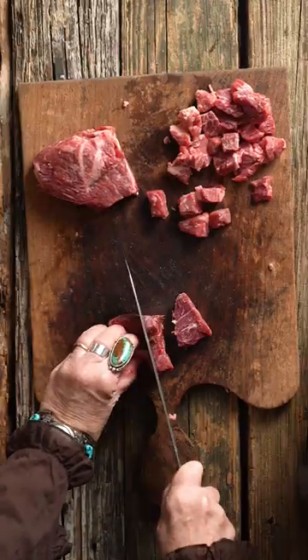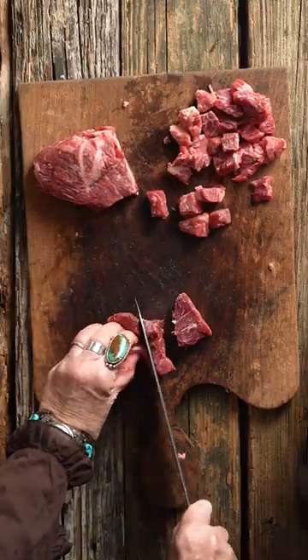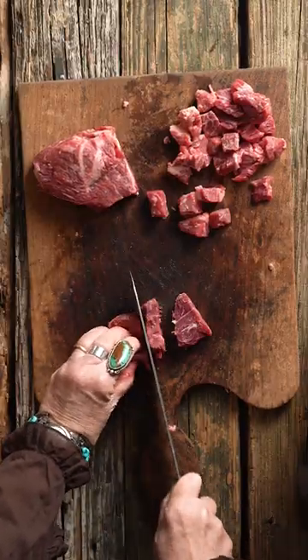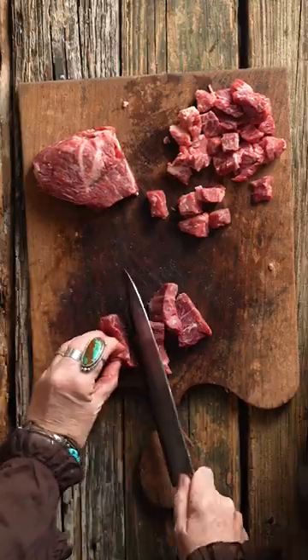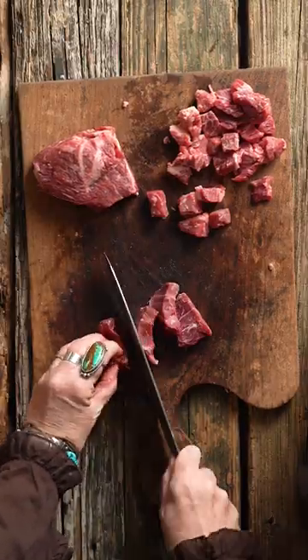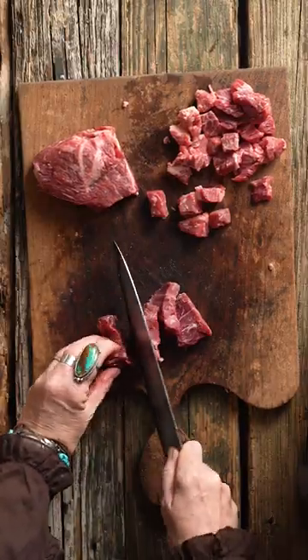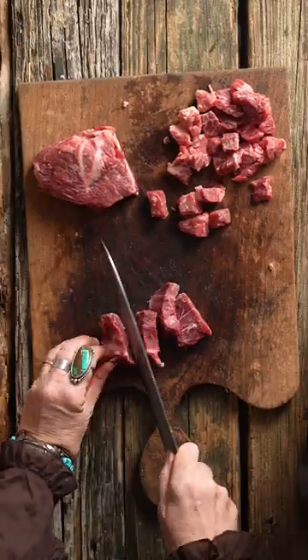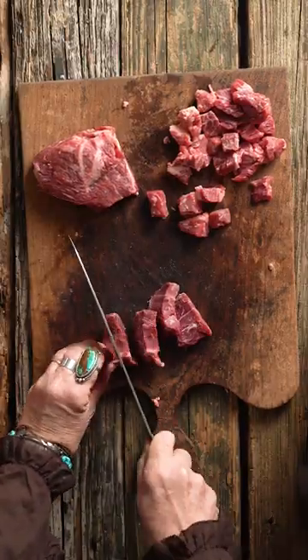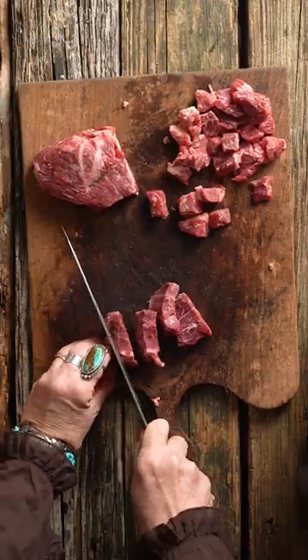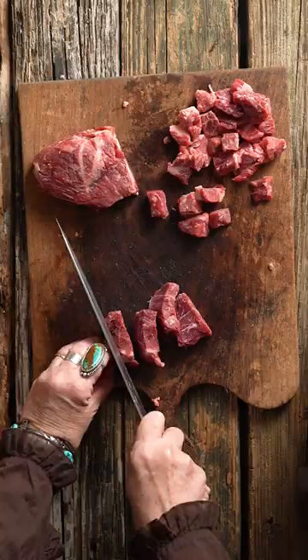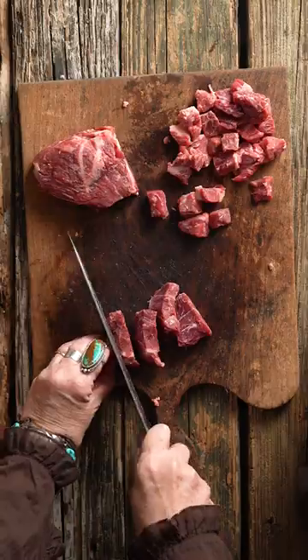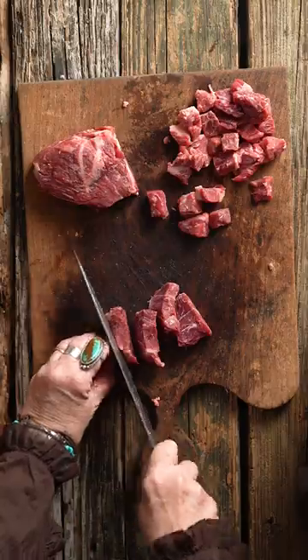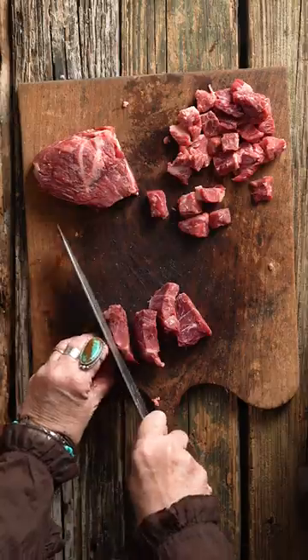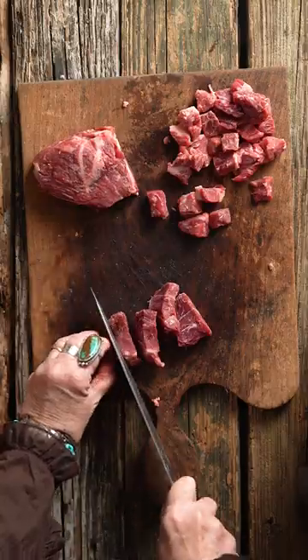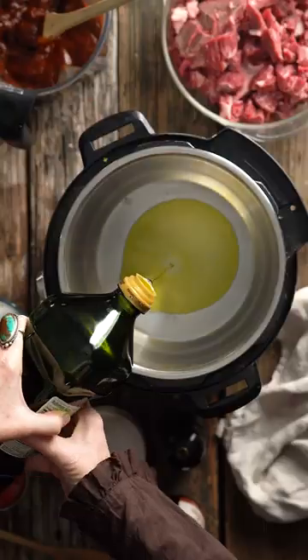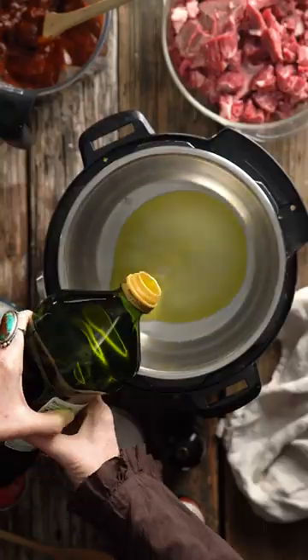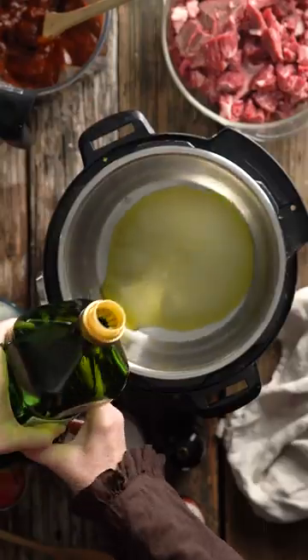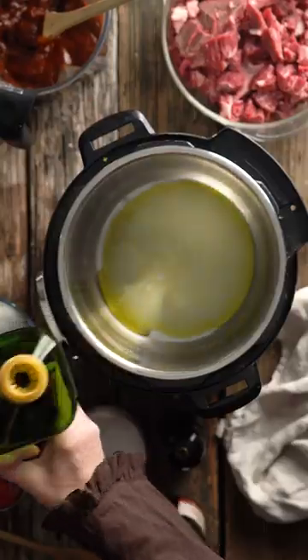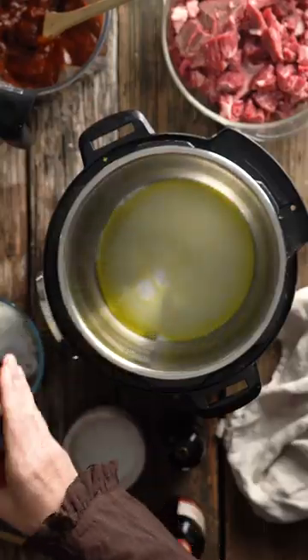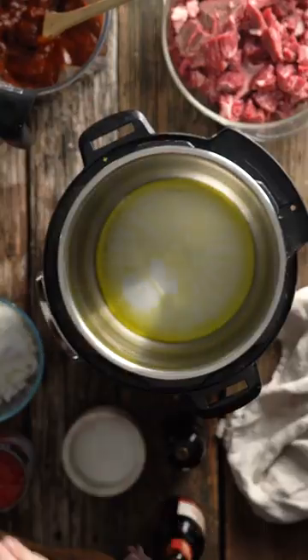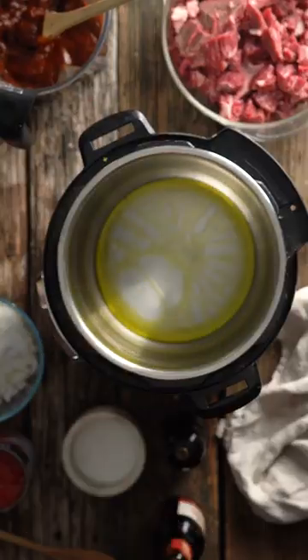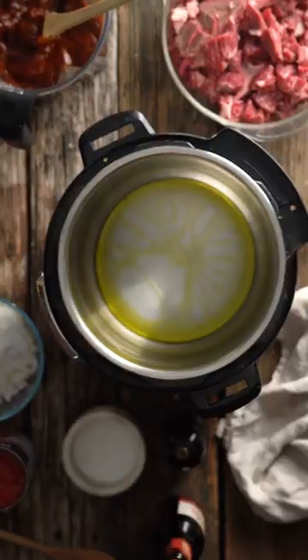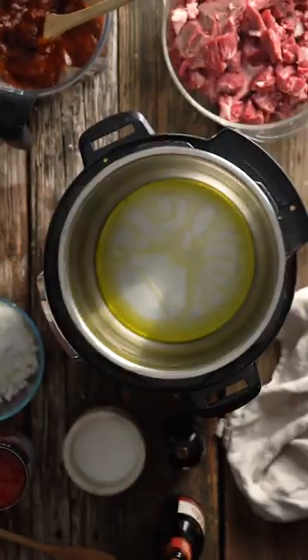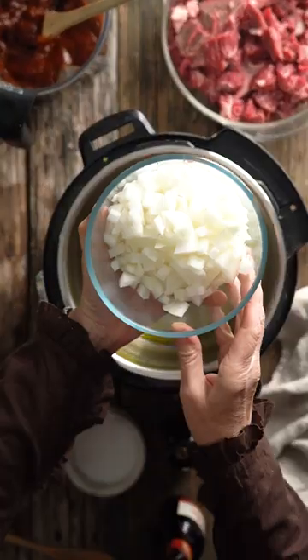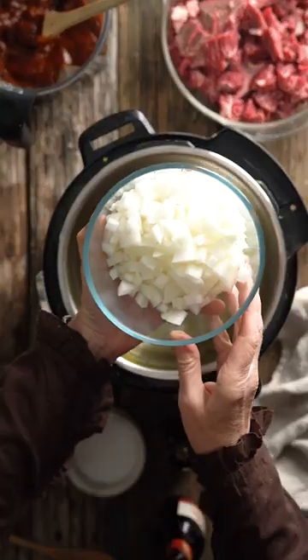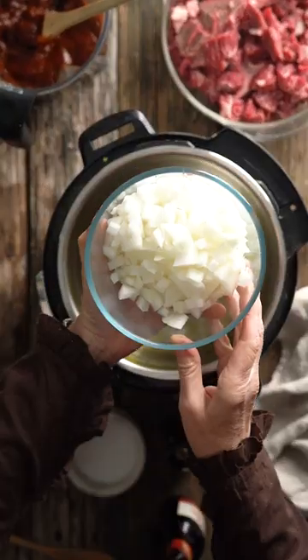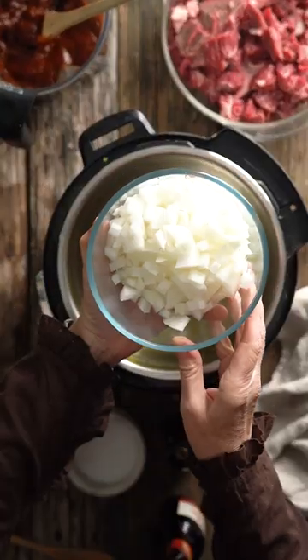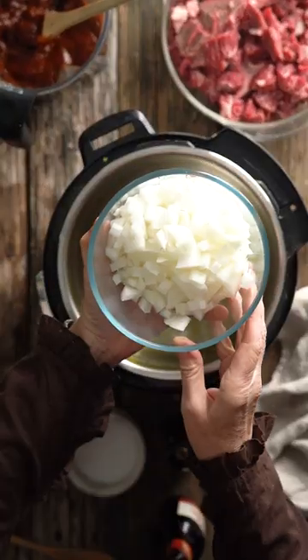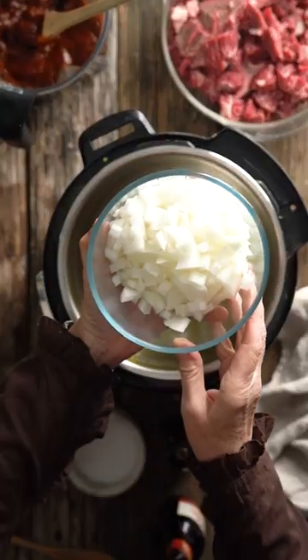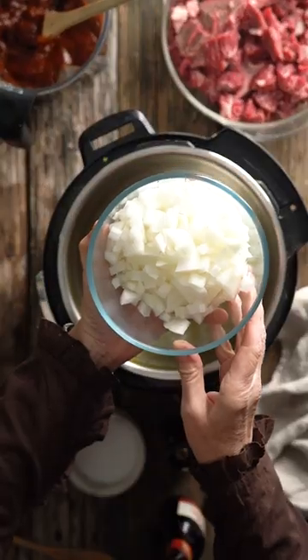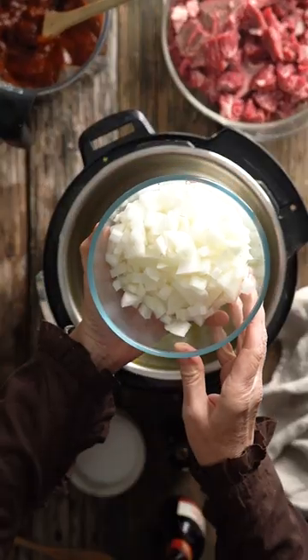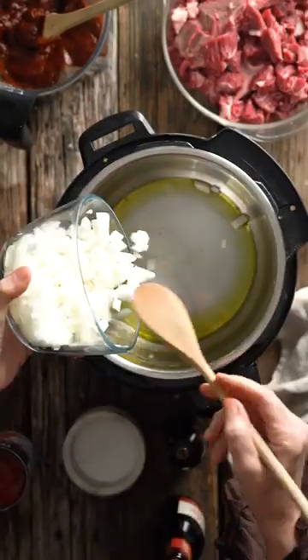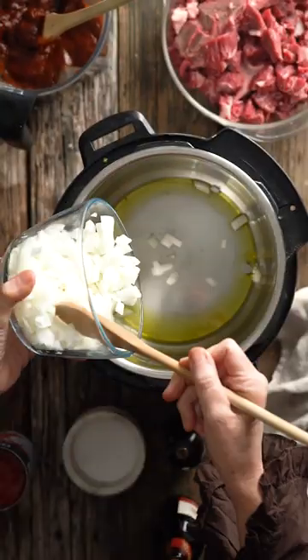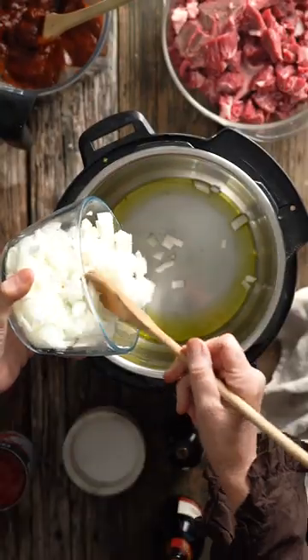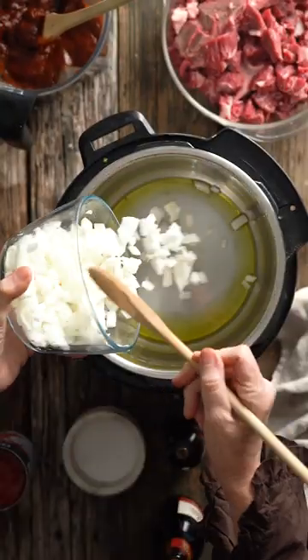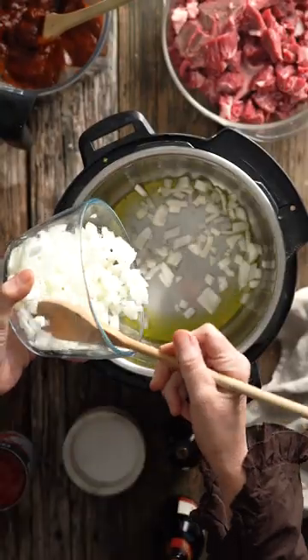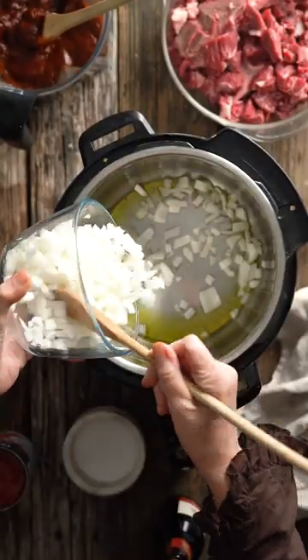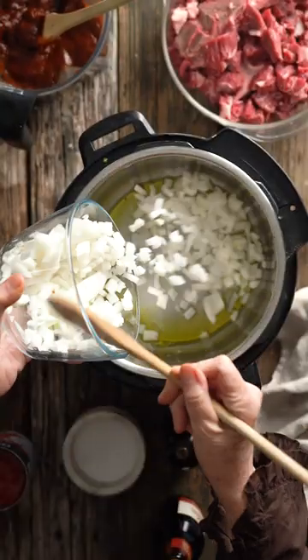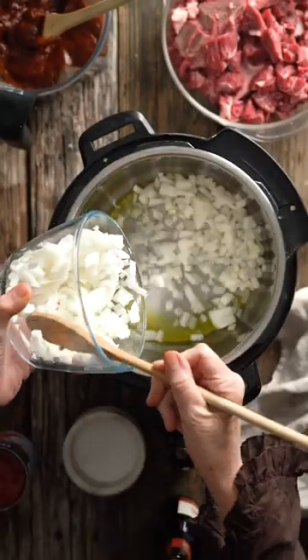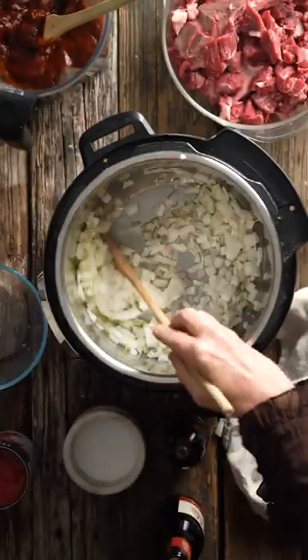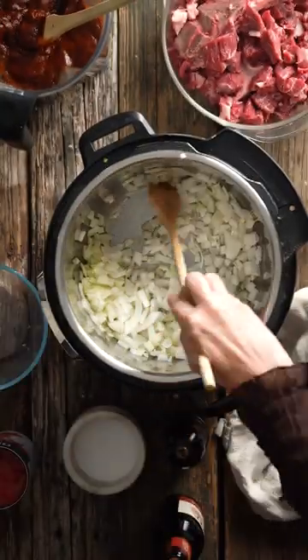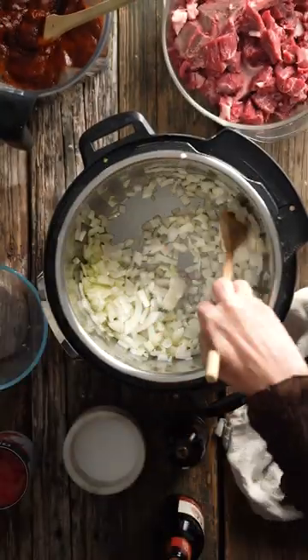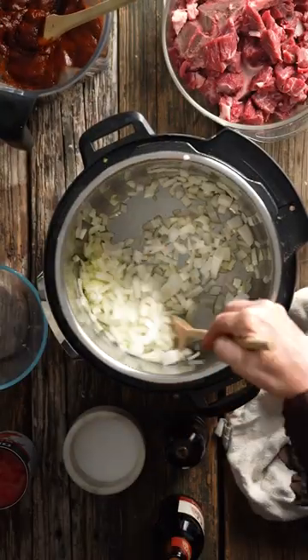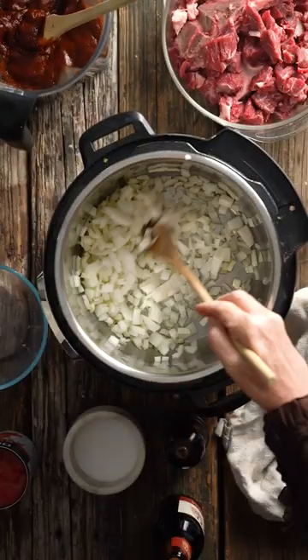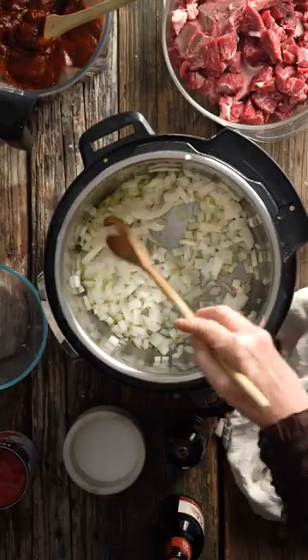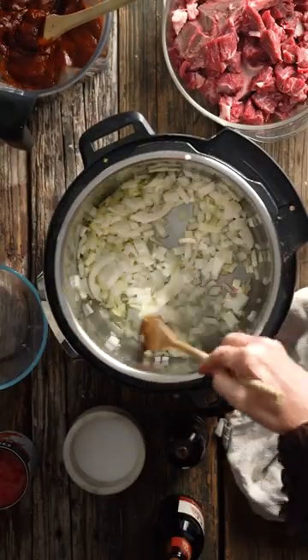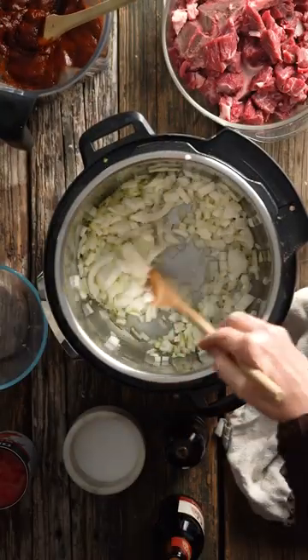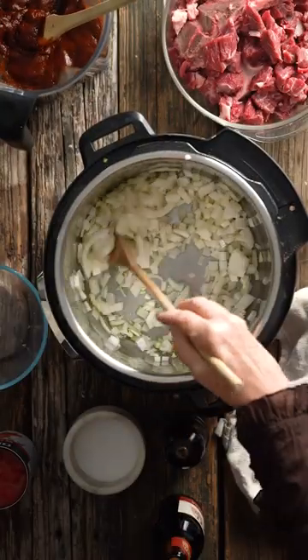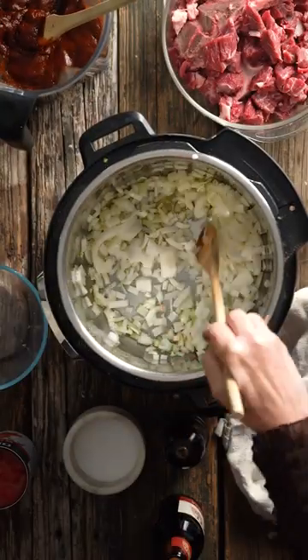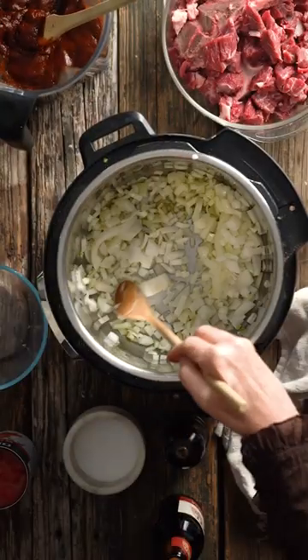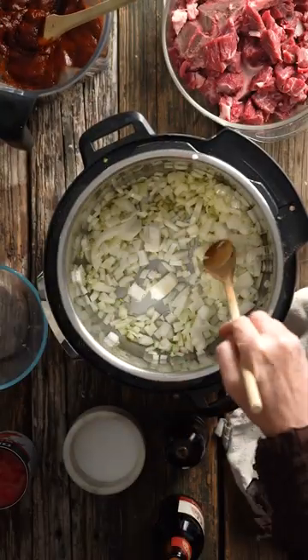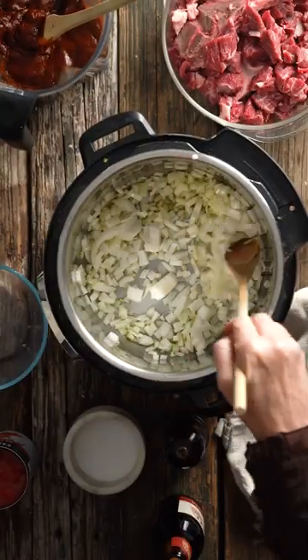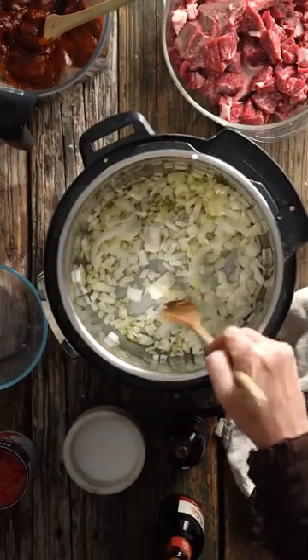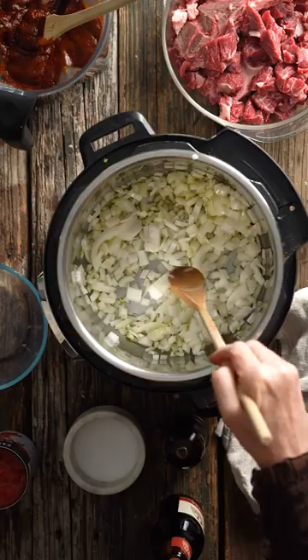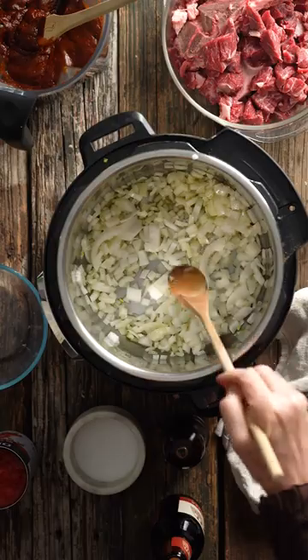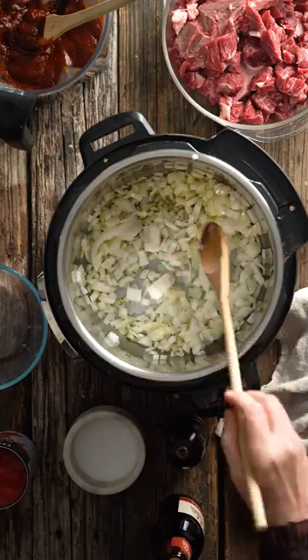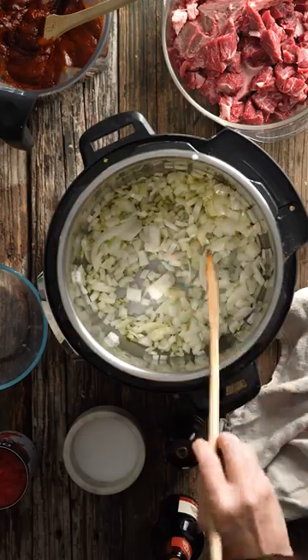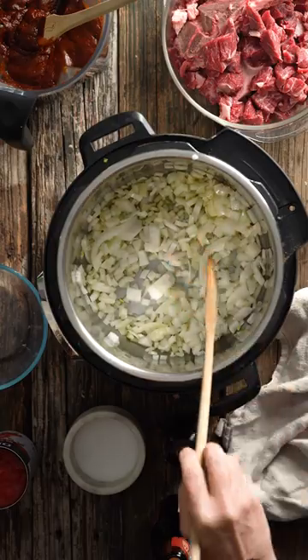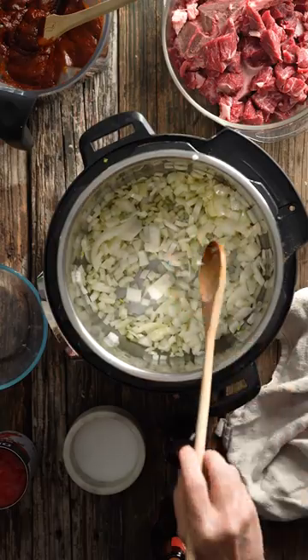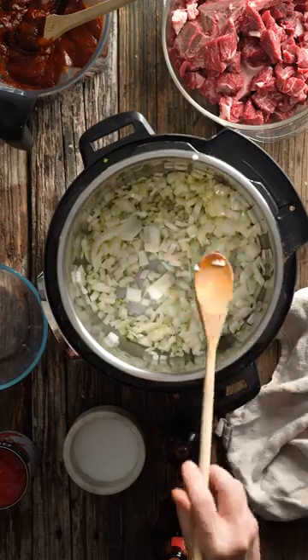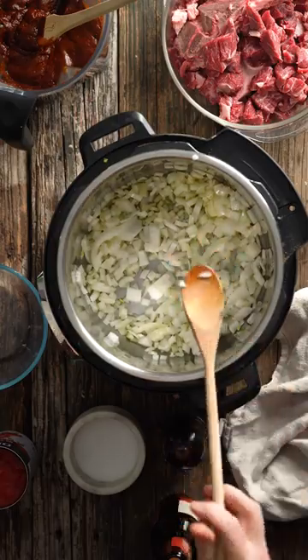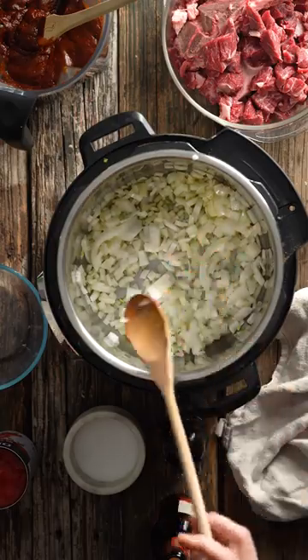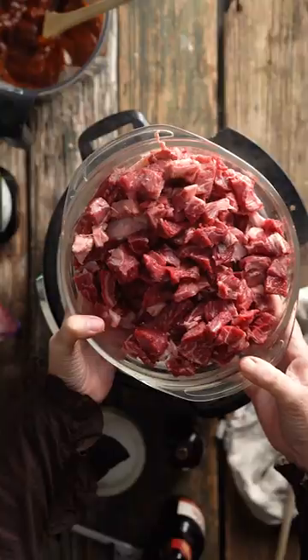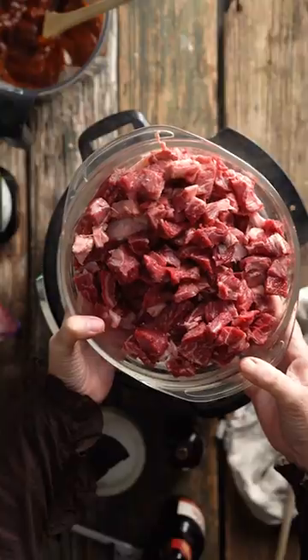One: buy beef chuck roast with the bones and cut the meat into bite-sized pieces. Once it's all brown, add the bones — super important.